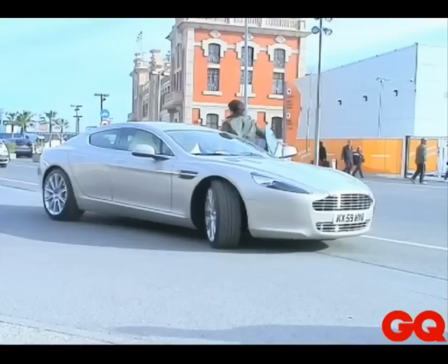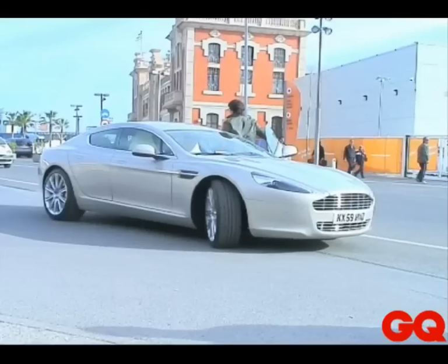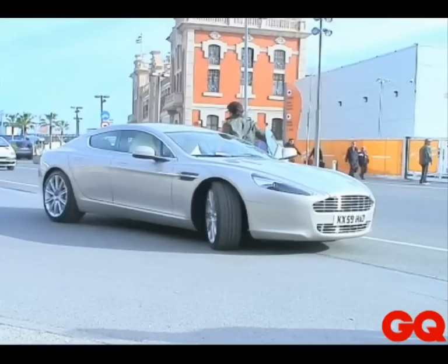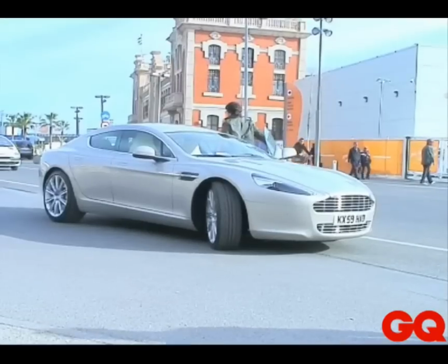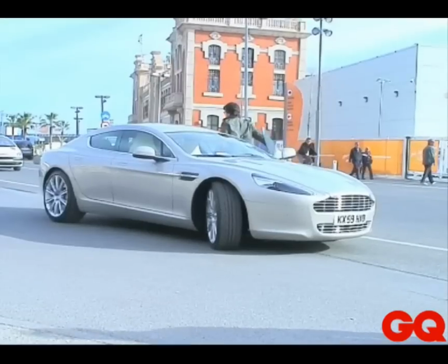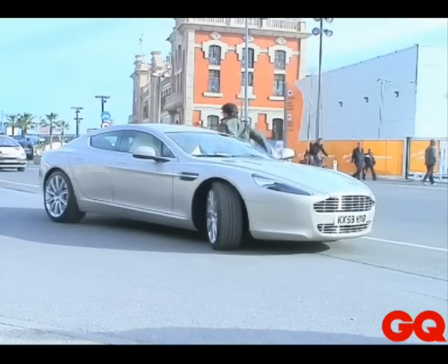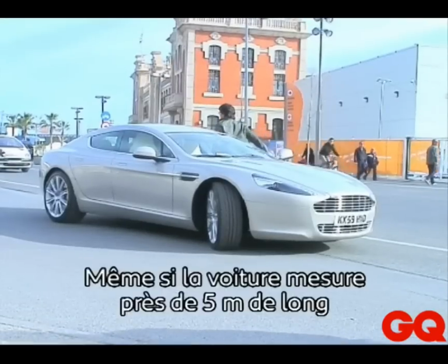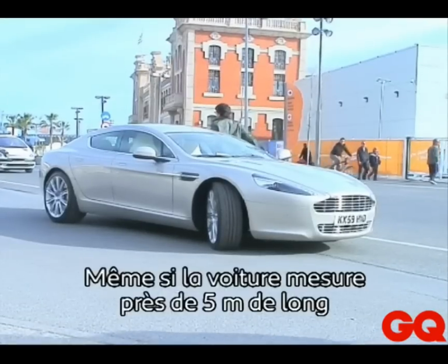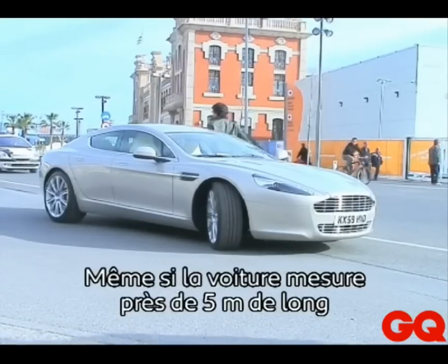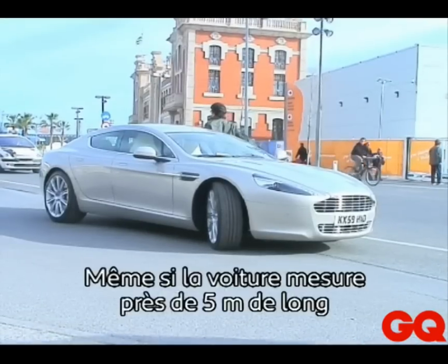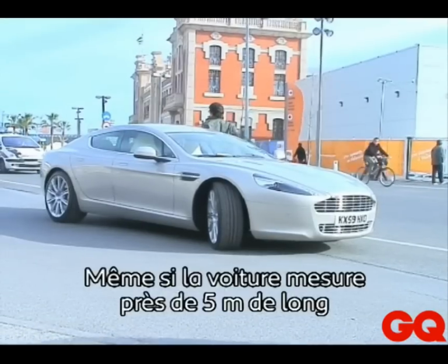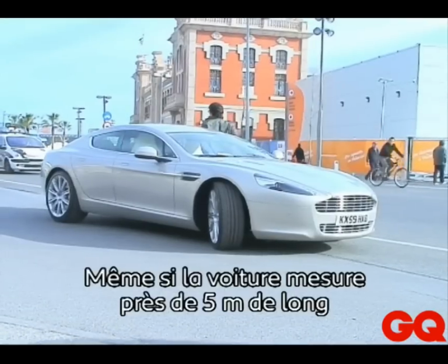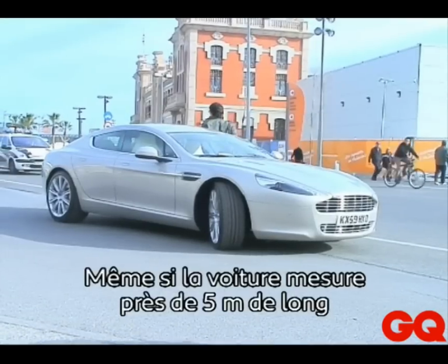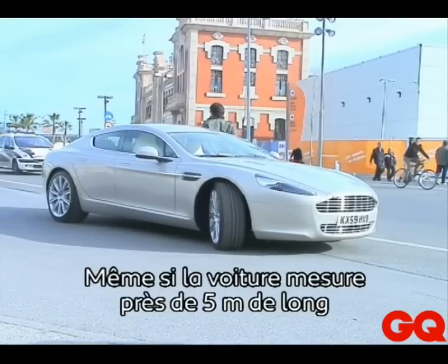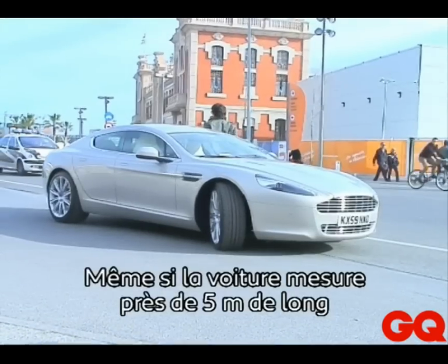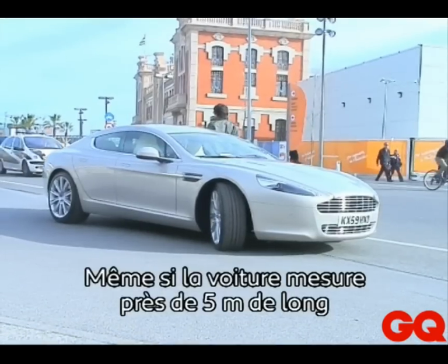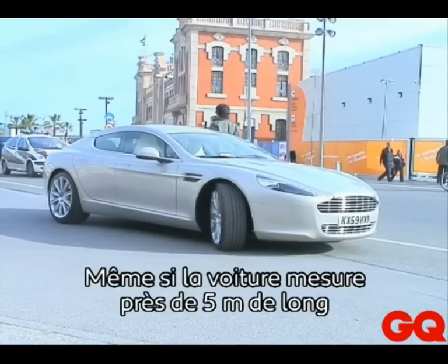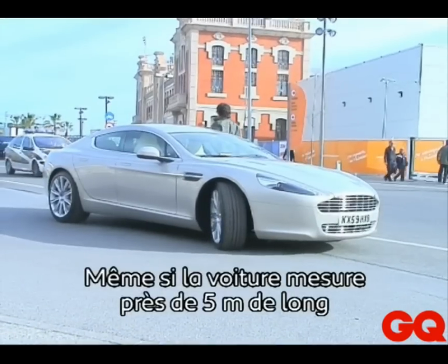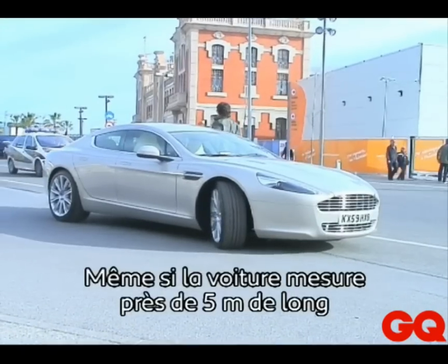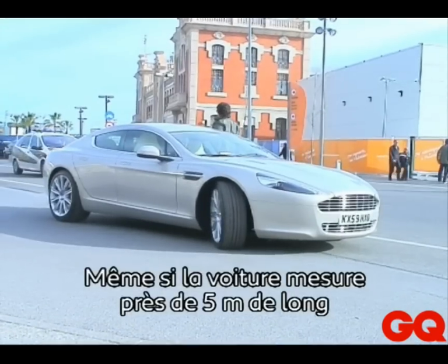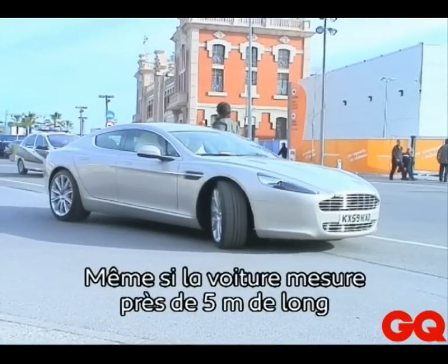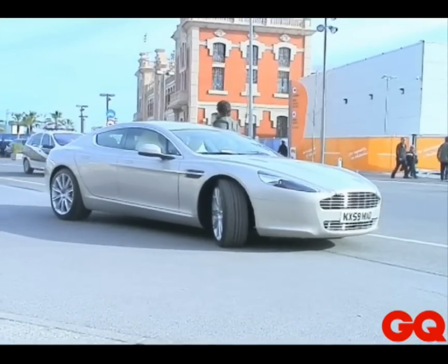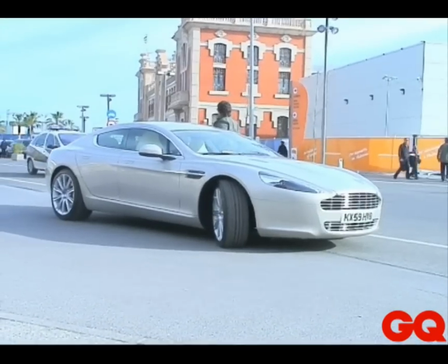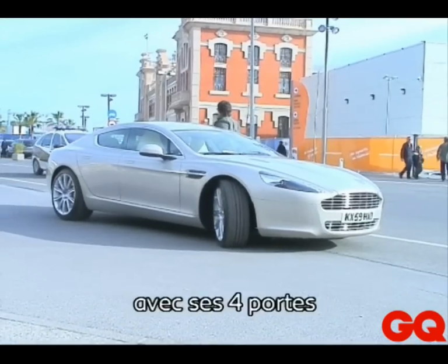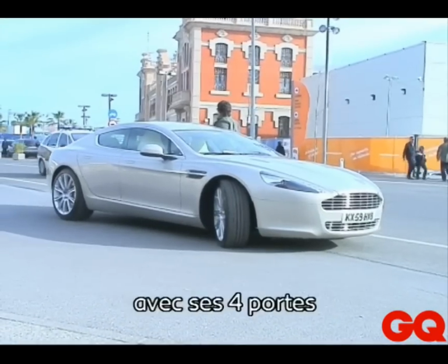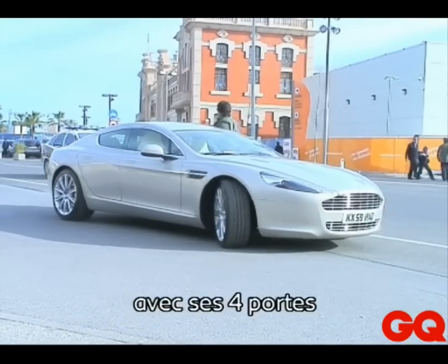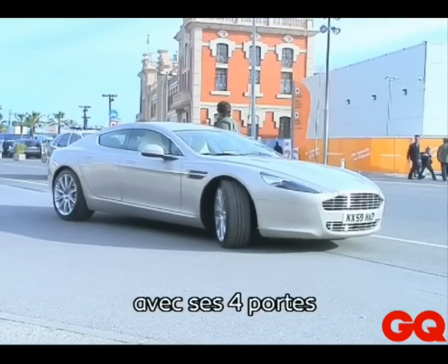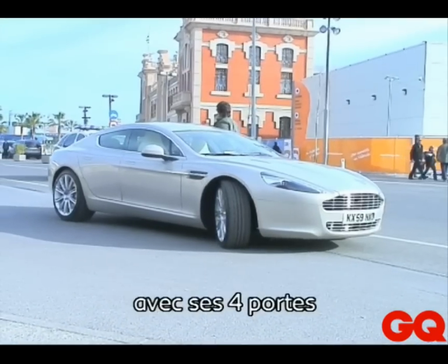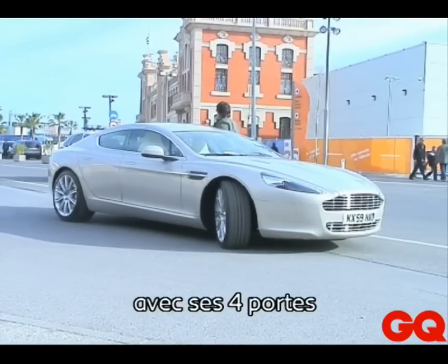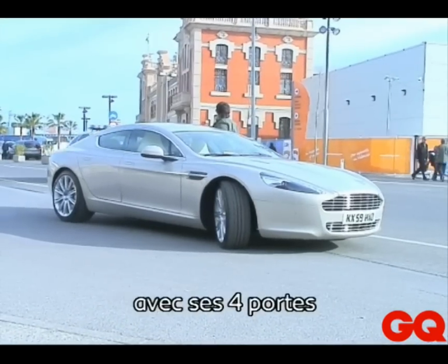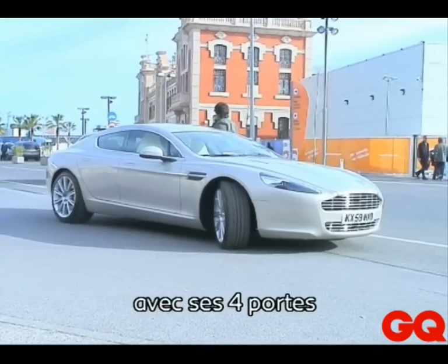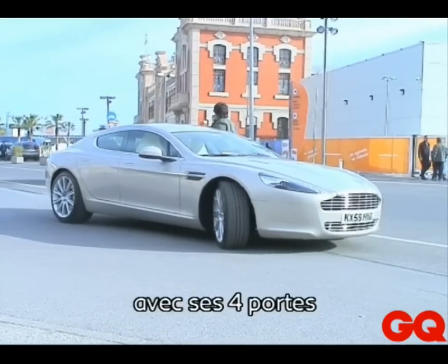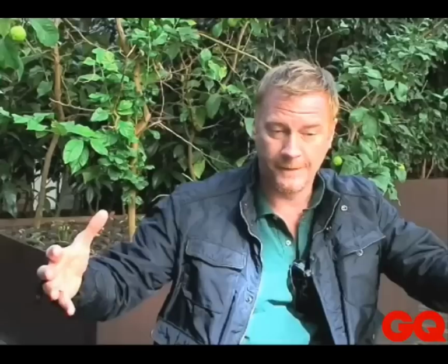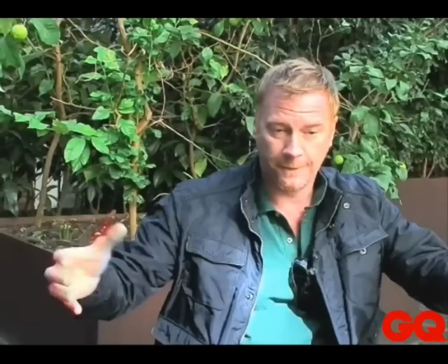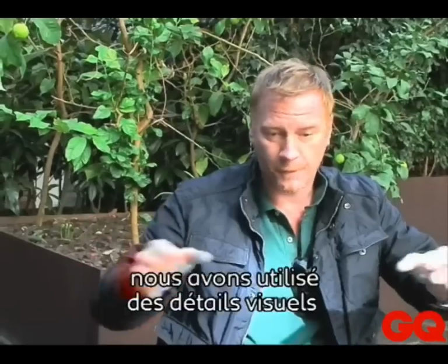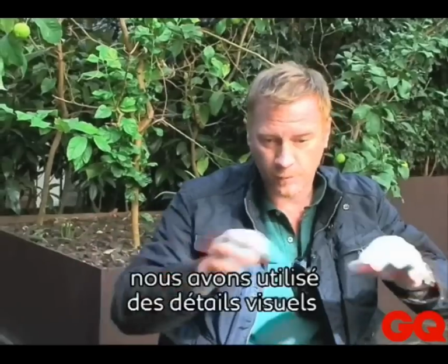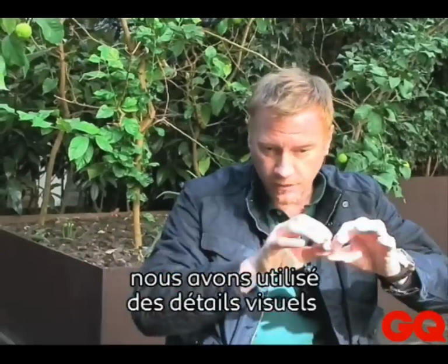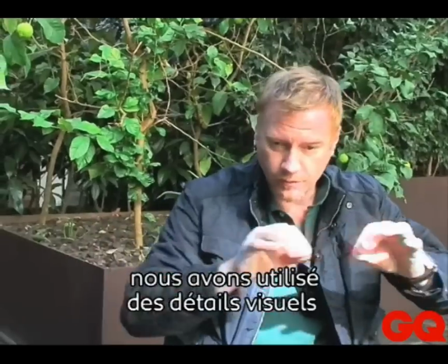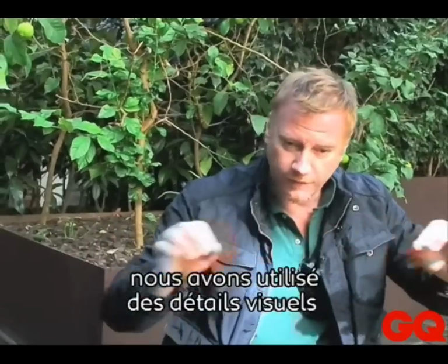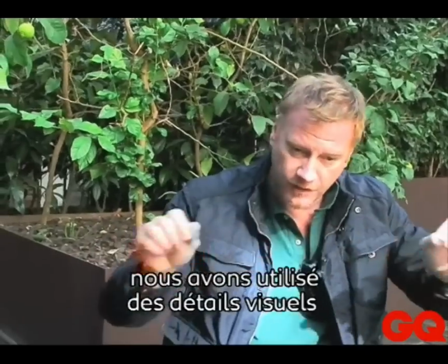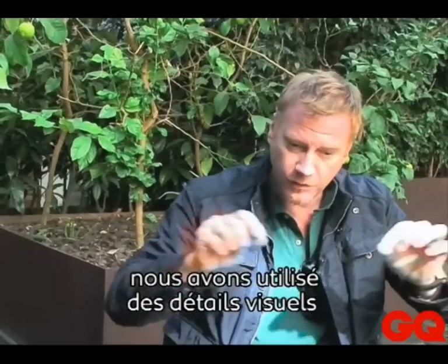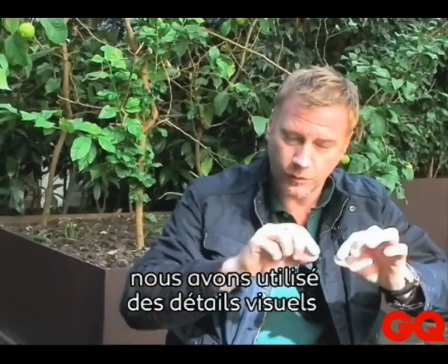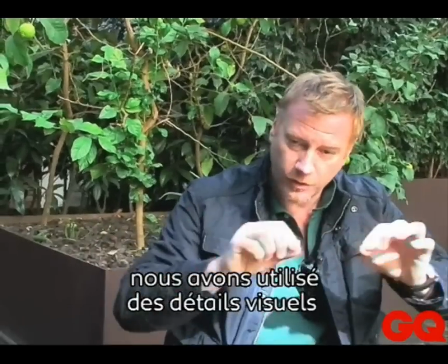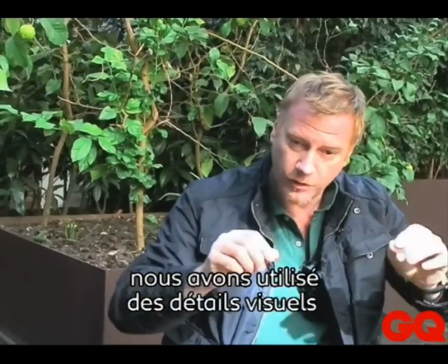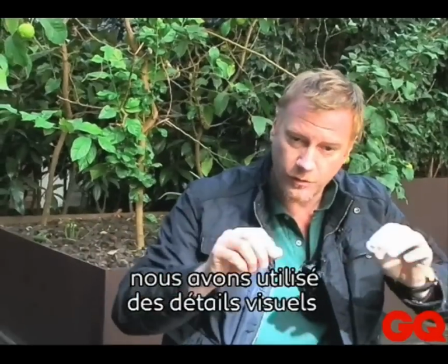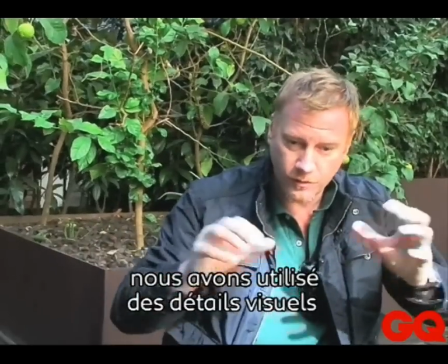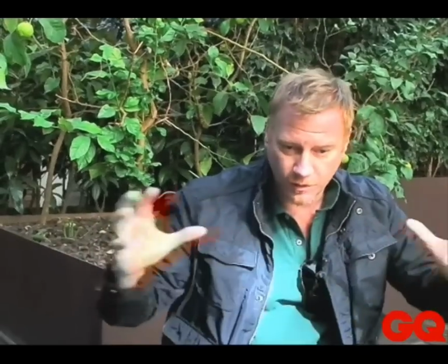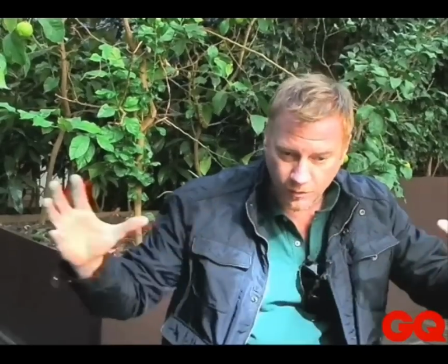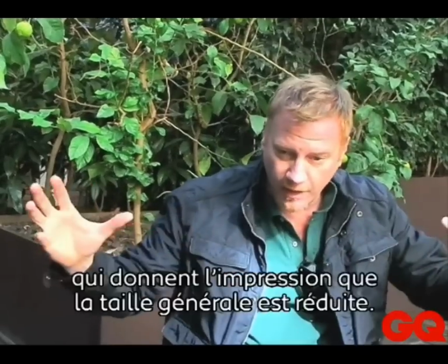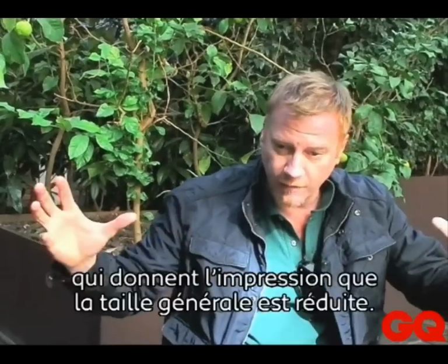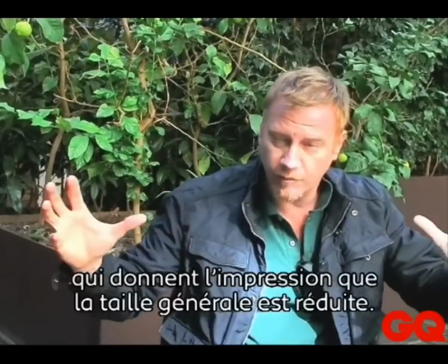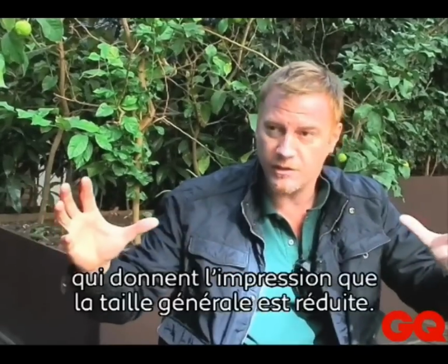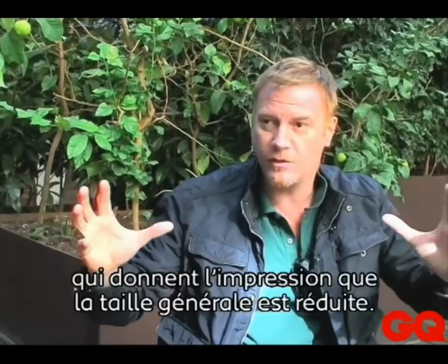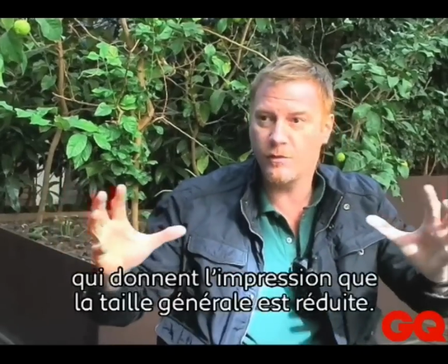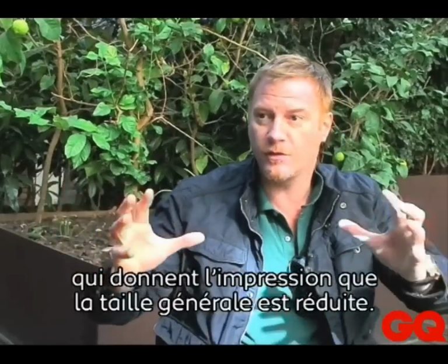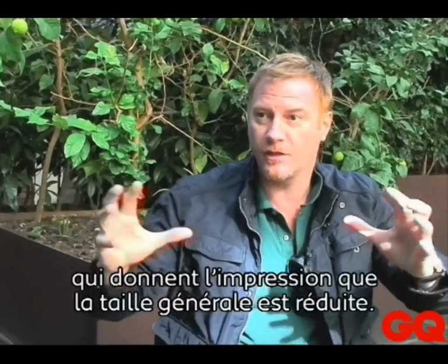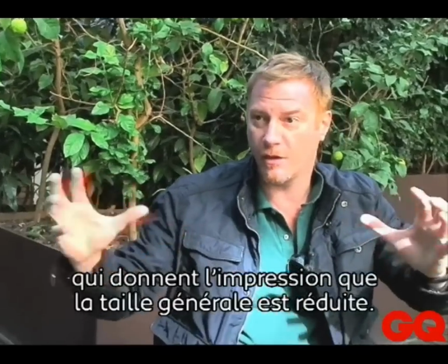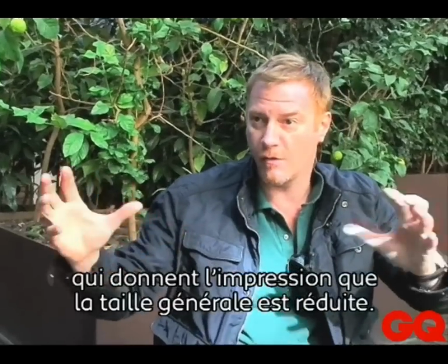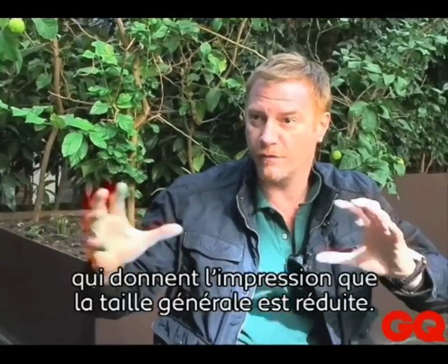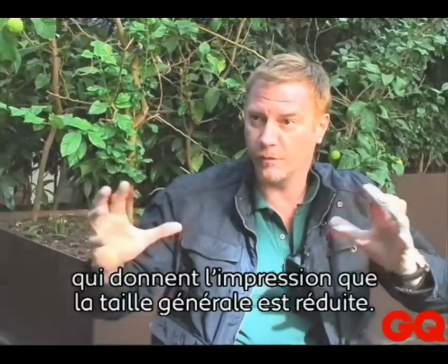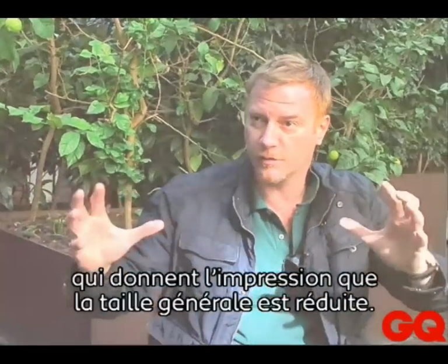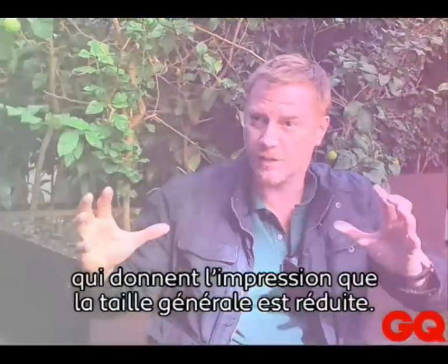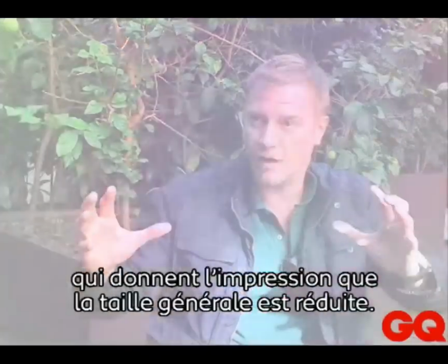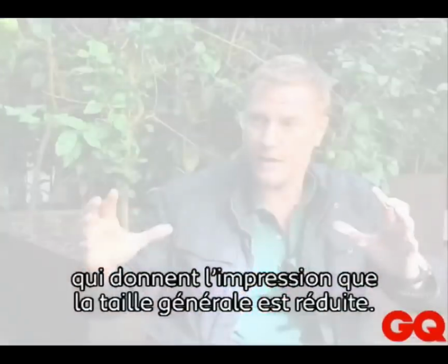Even though the car is five meters long and has four doors, we use visual cues to try and reduce the overall perceived size.